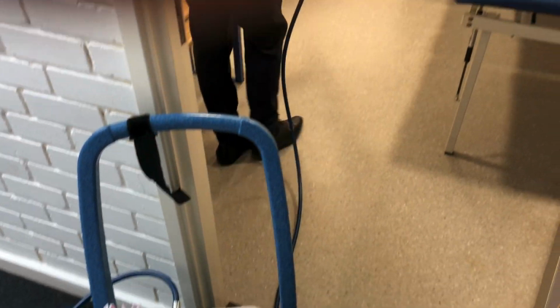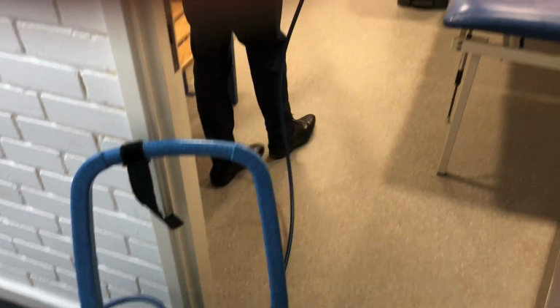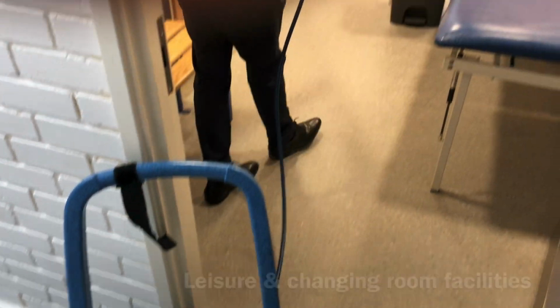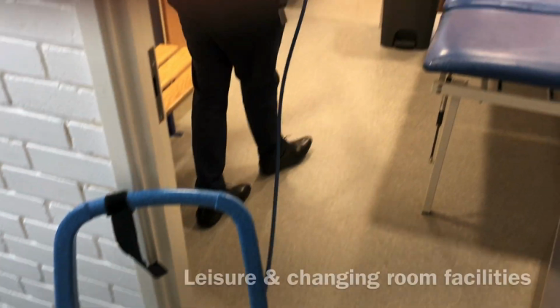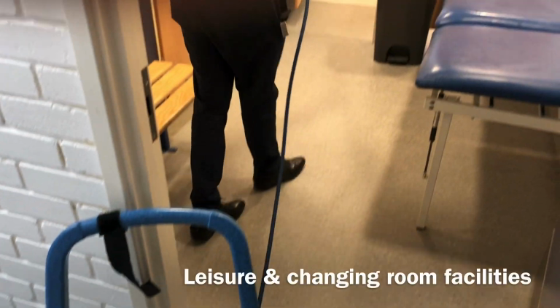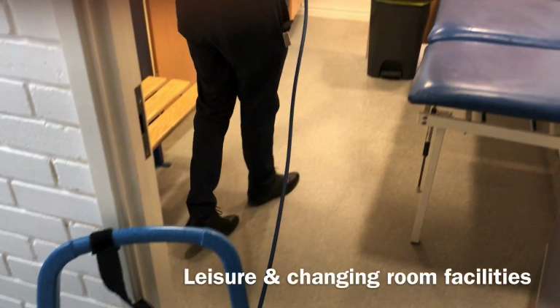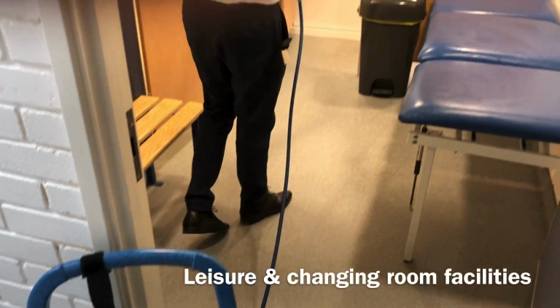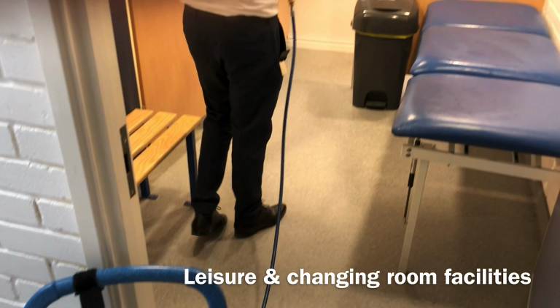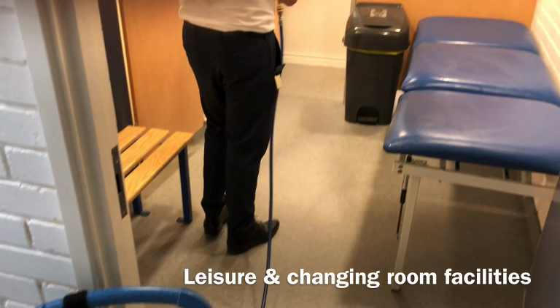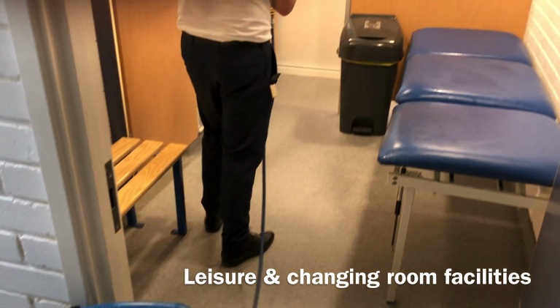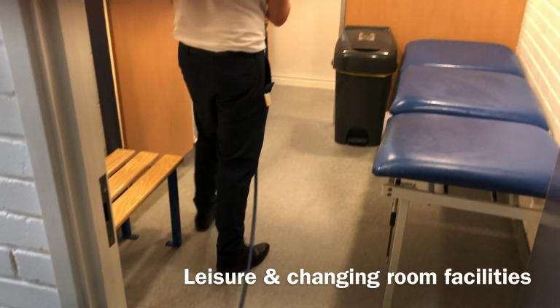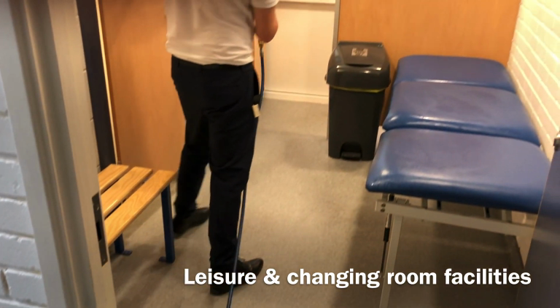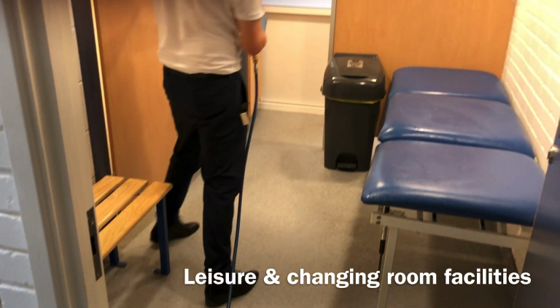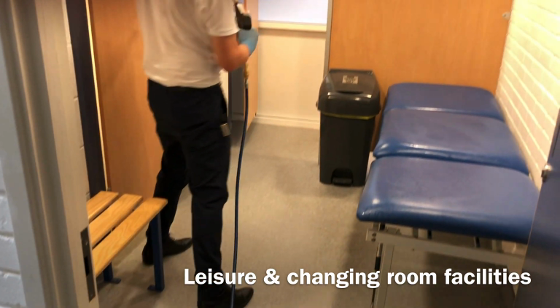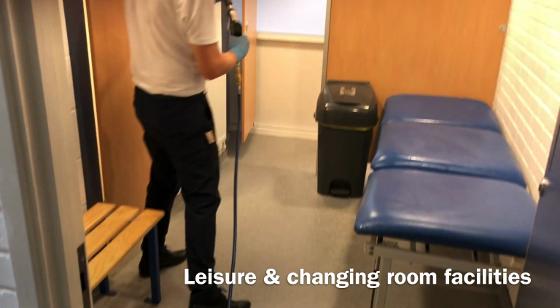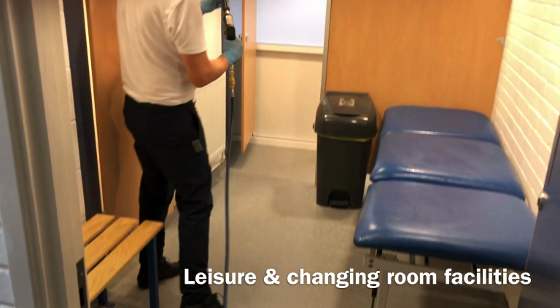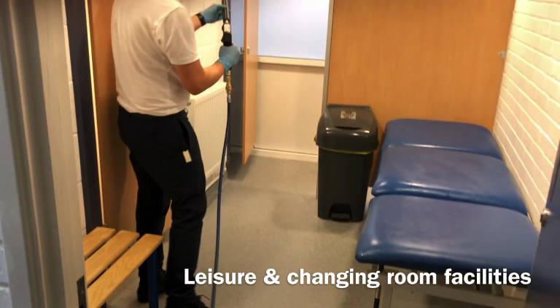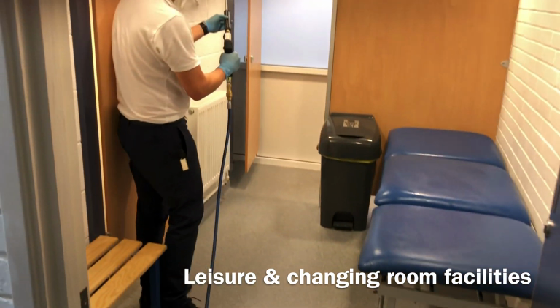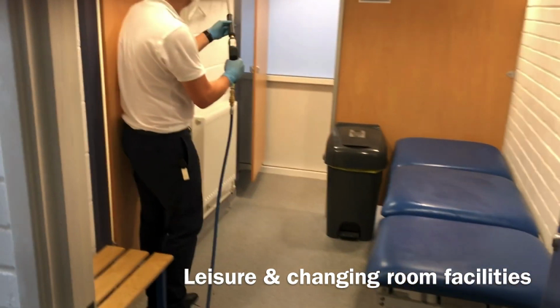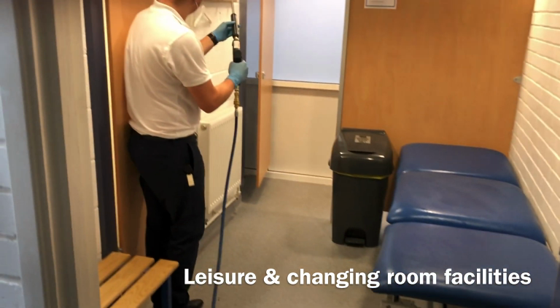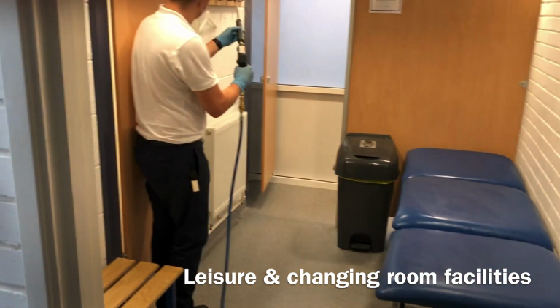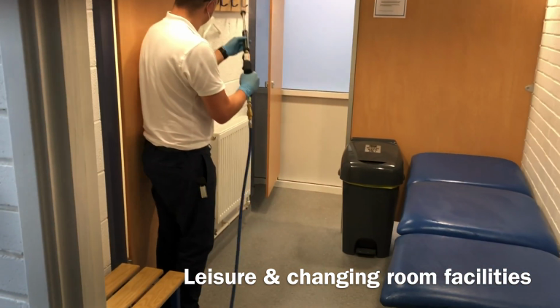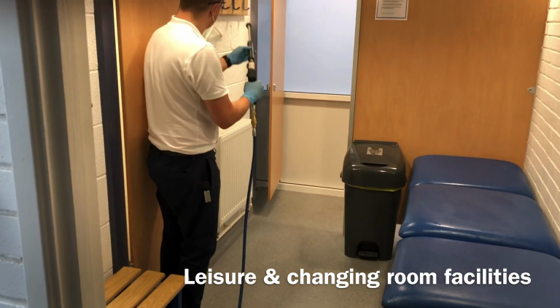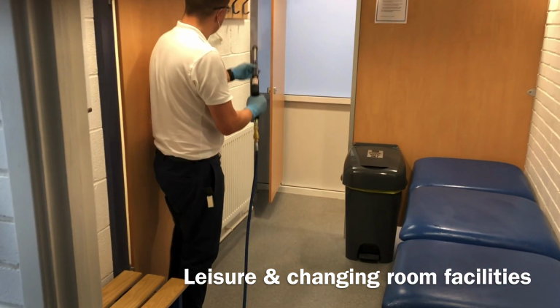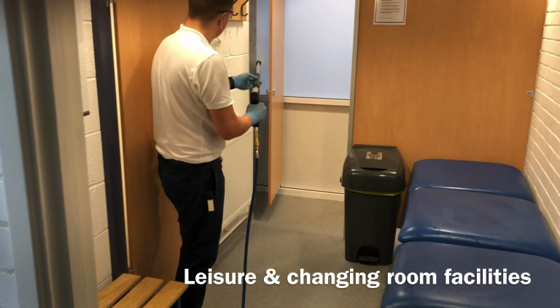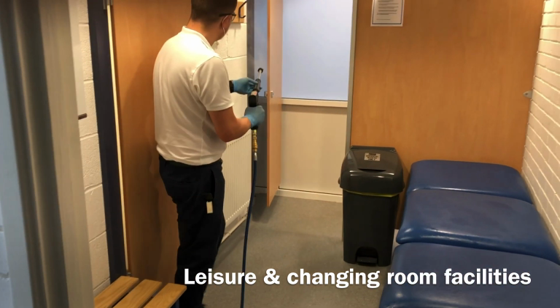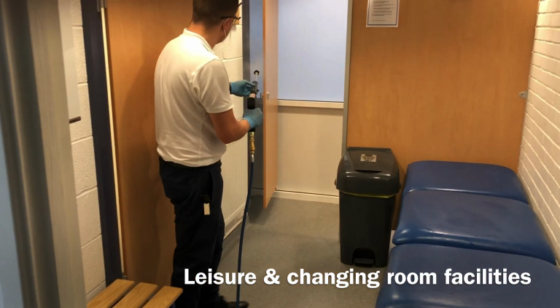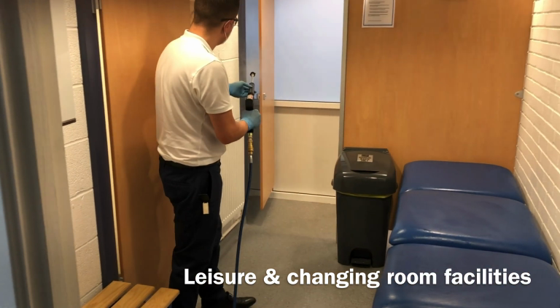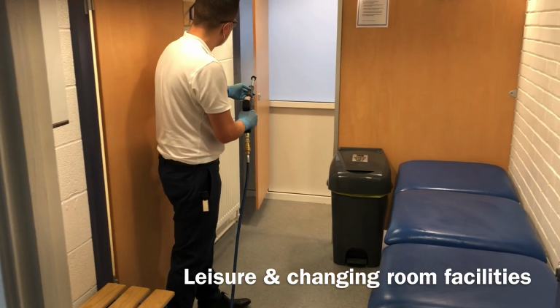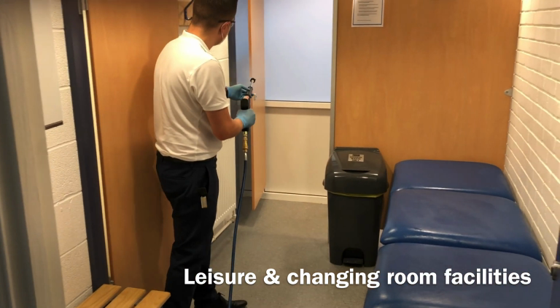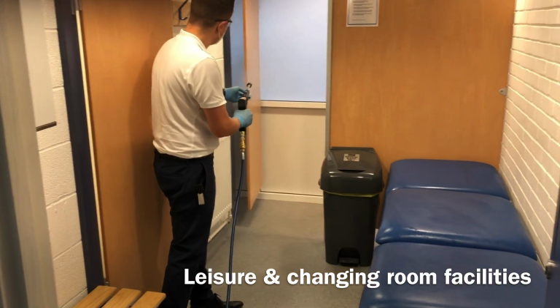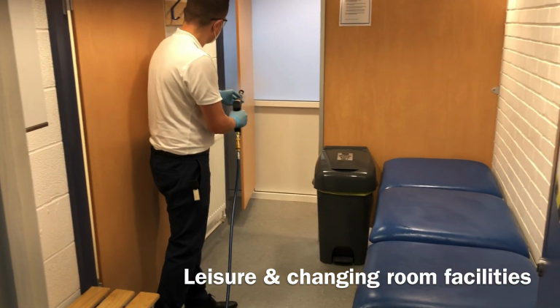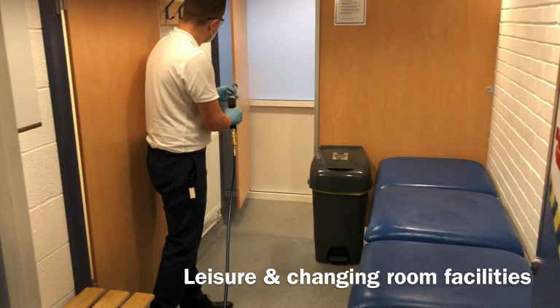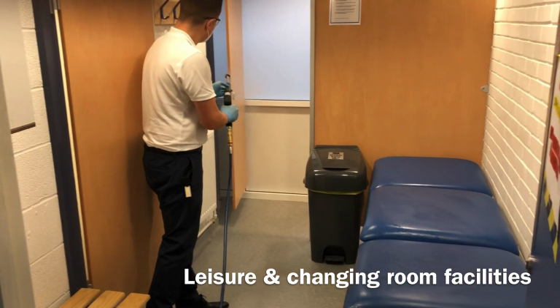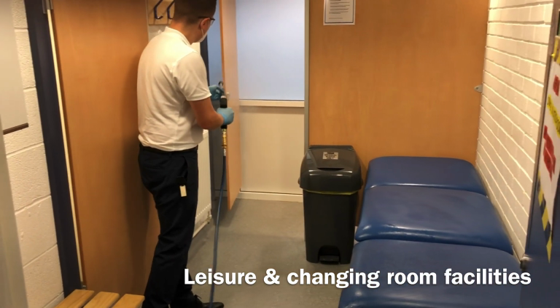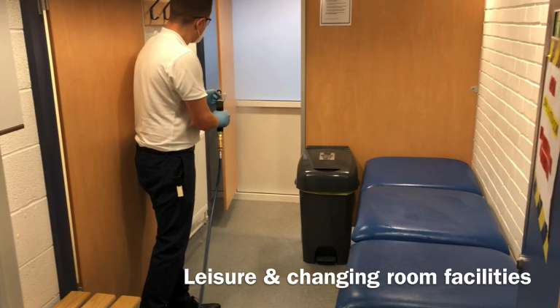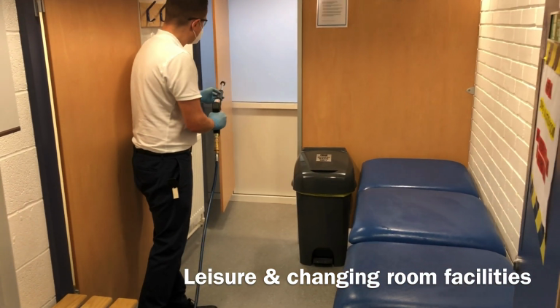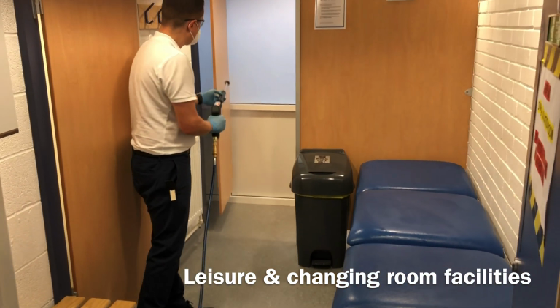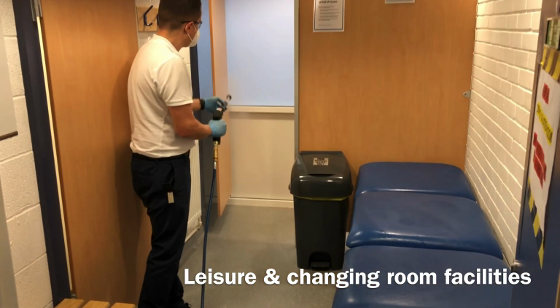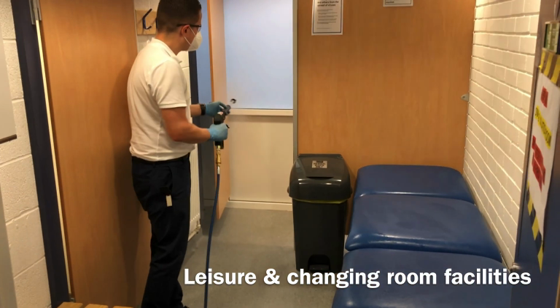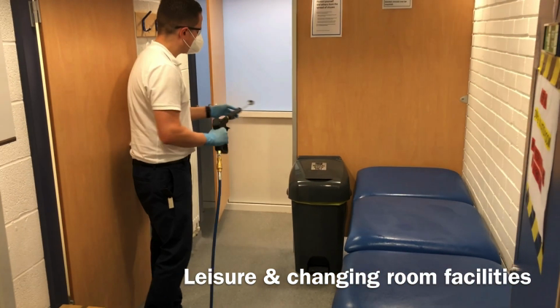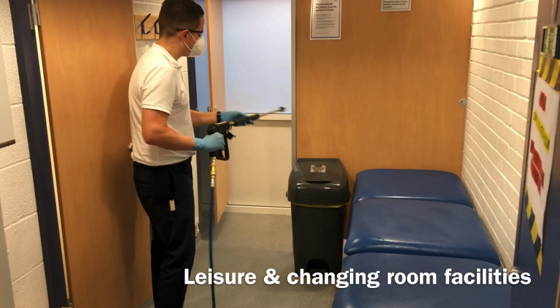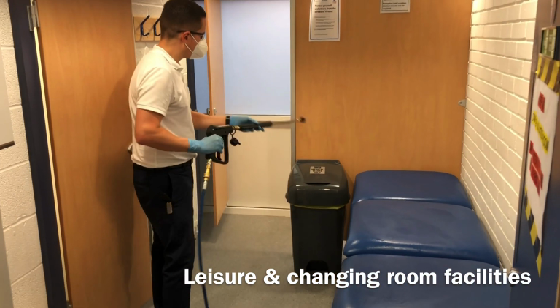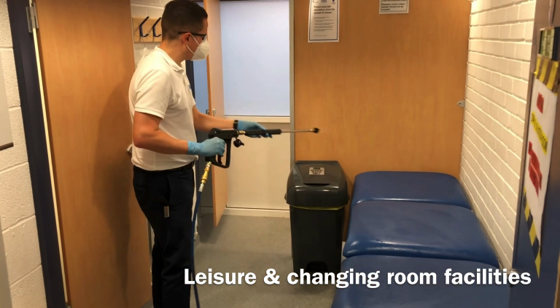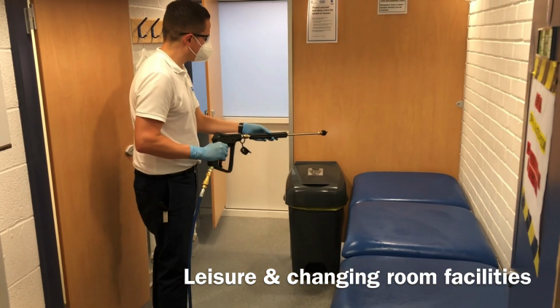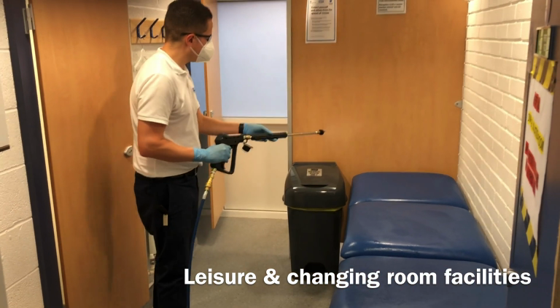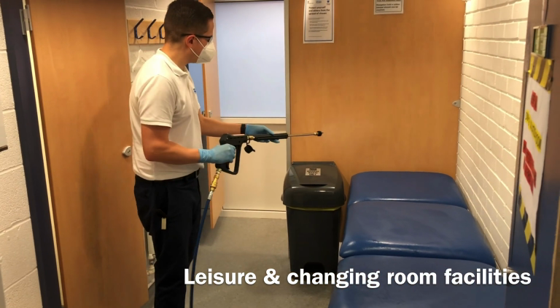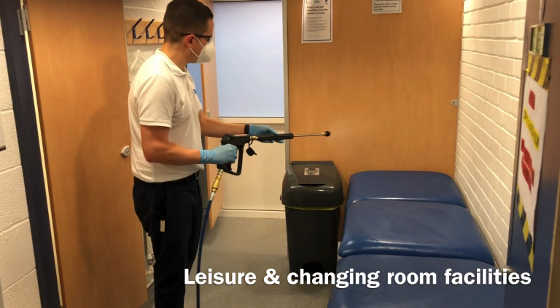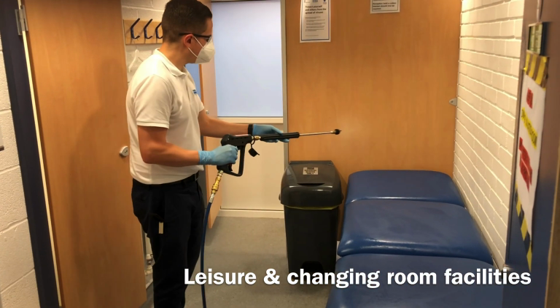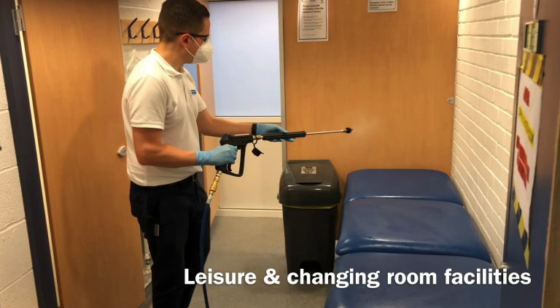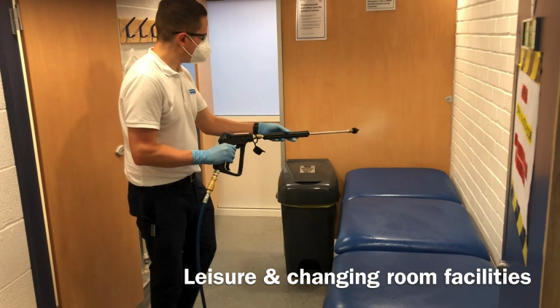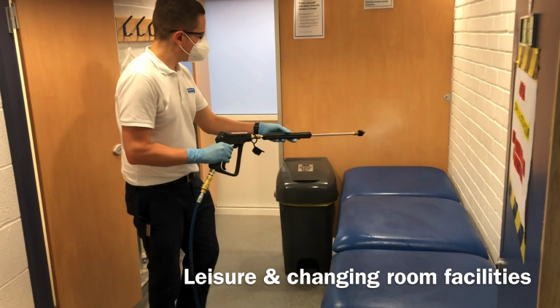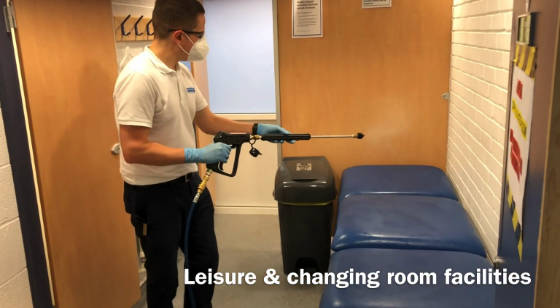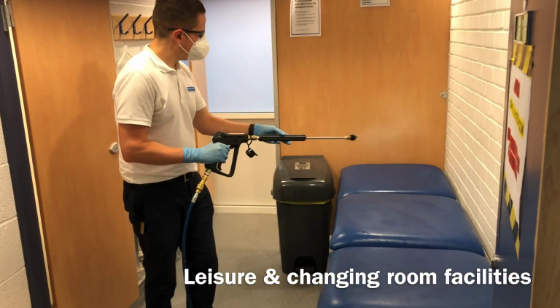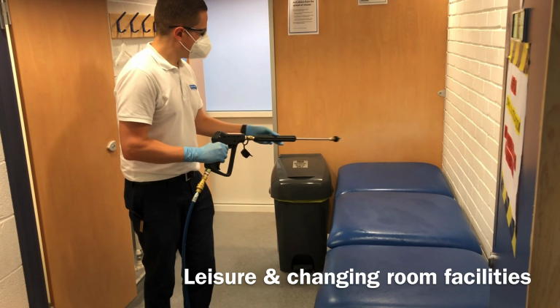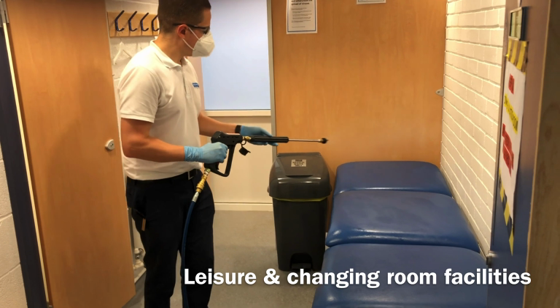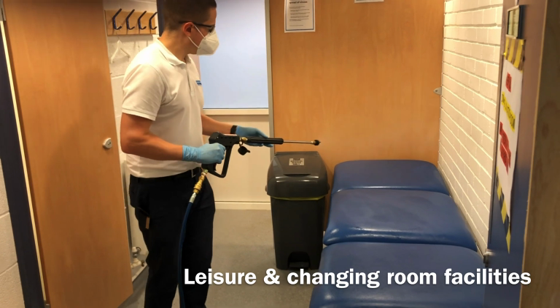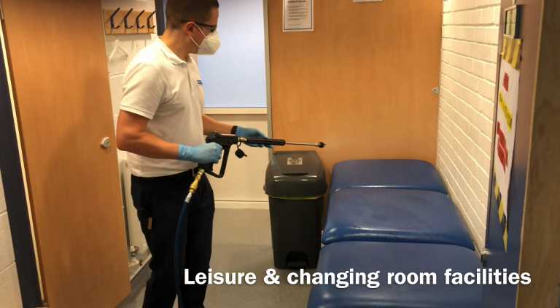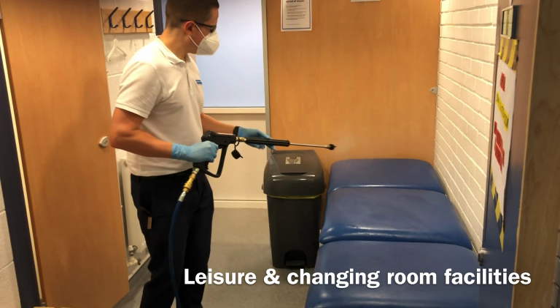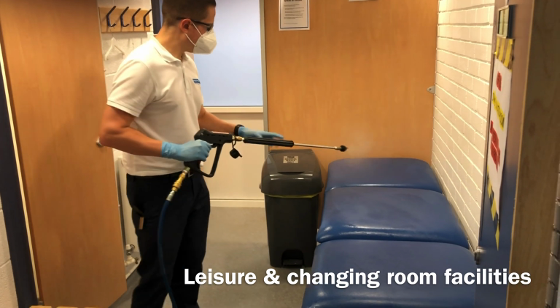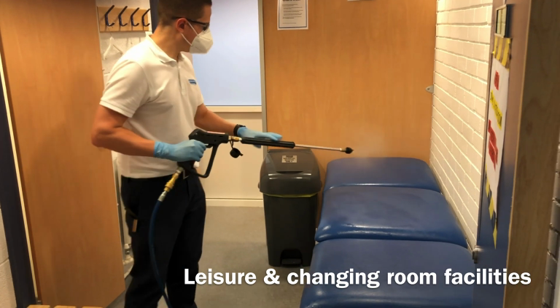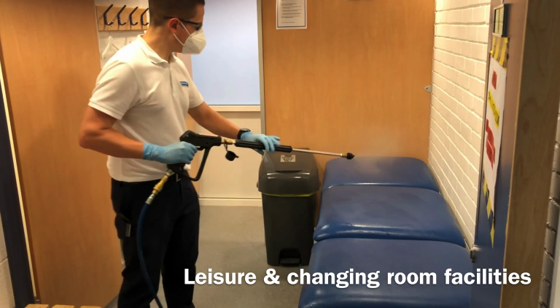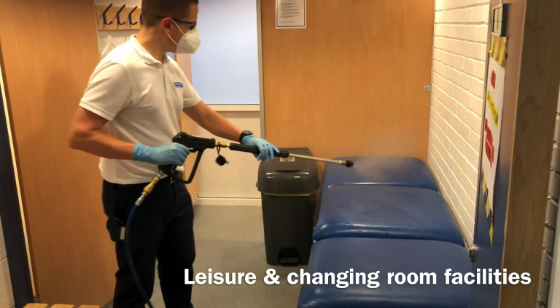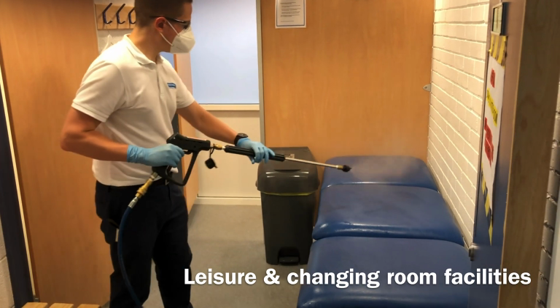Once misted, the chemicals should be left to dwell on the surface for a 15 to 30 minute period before wiping down or being left to dry.